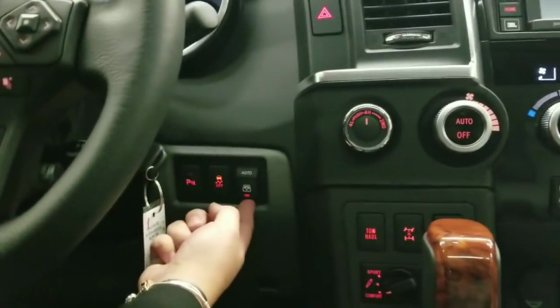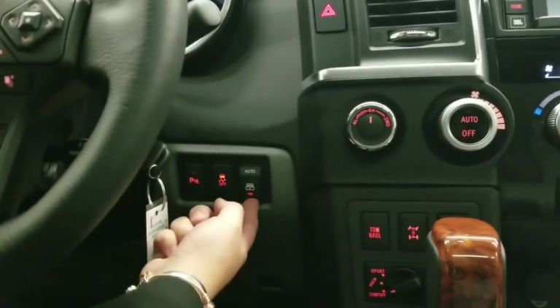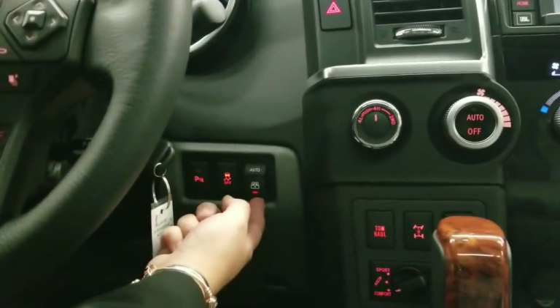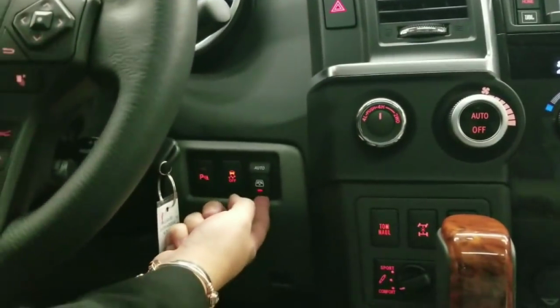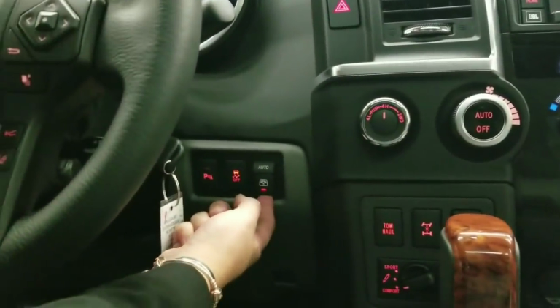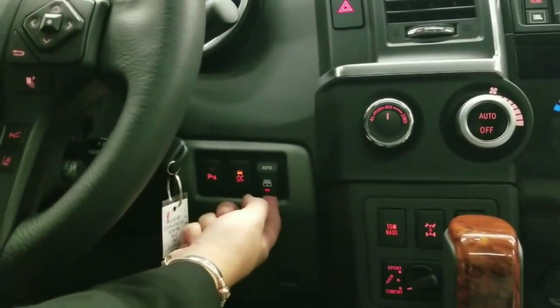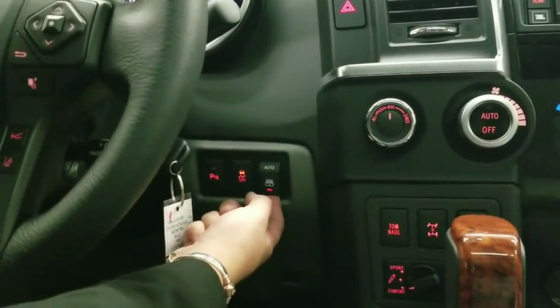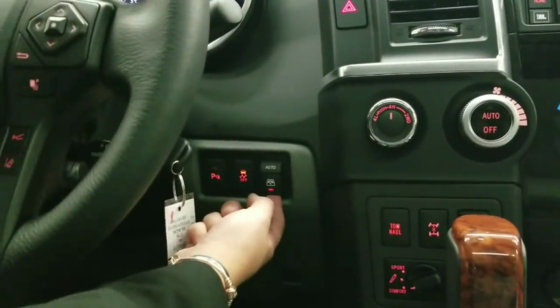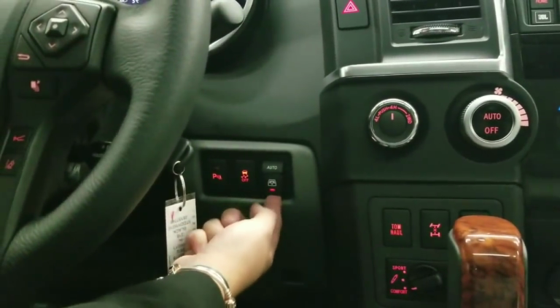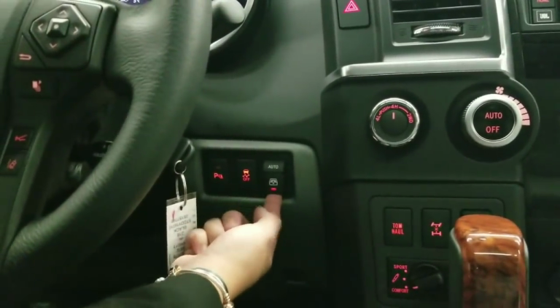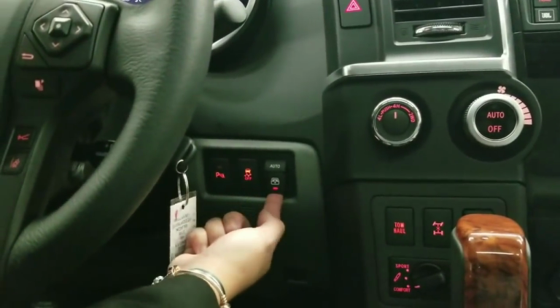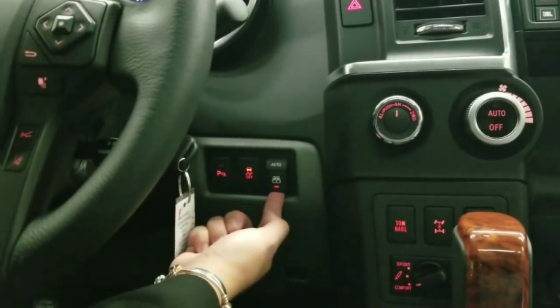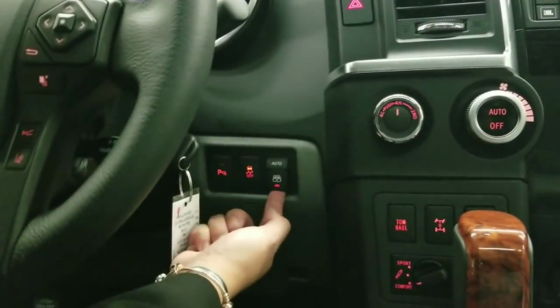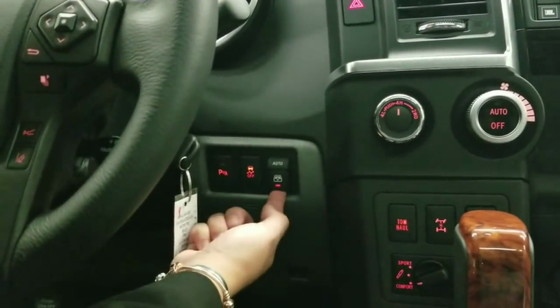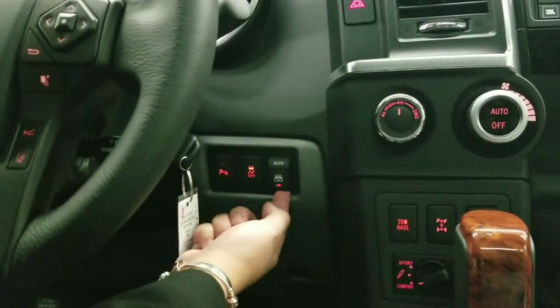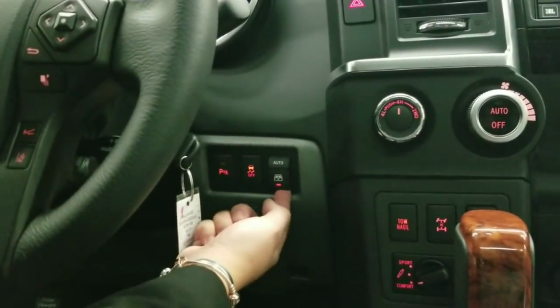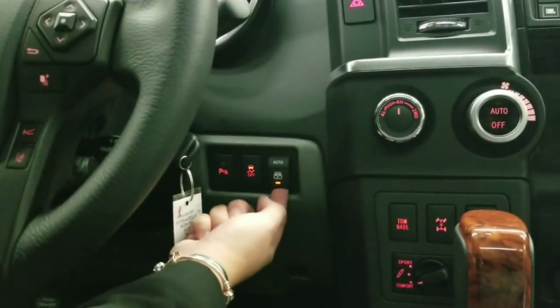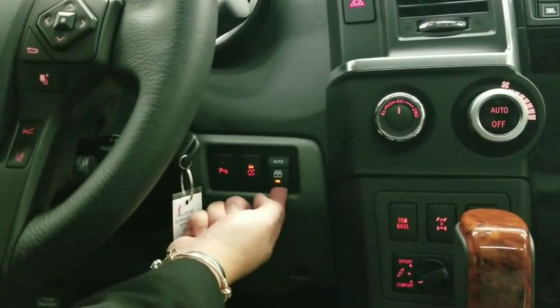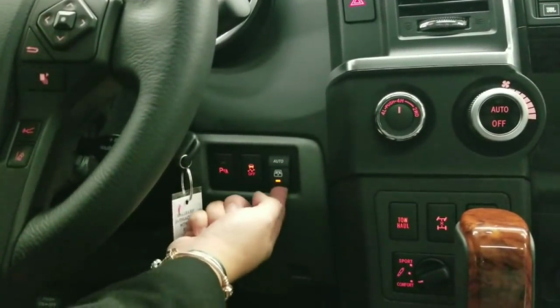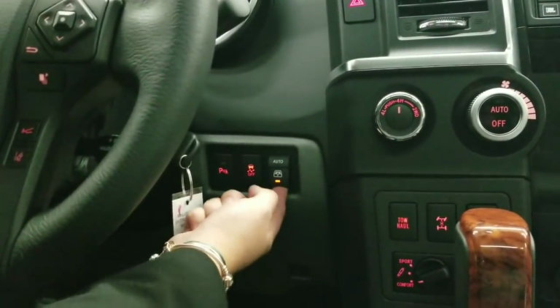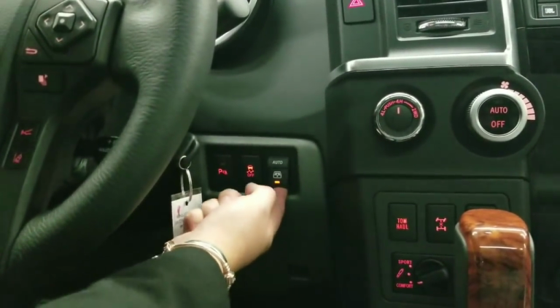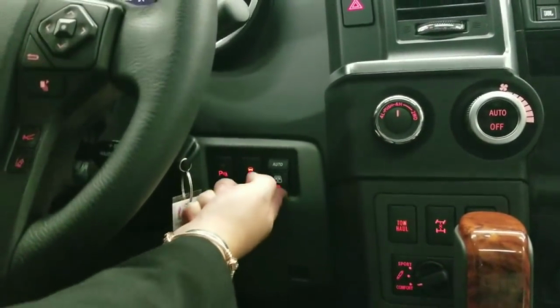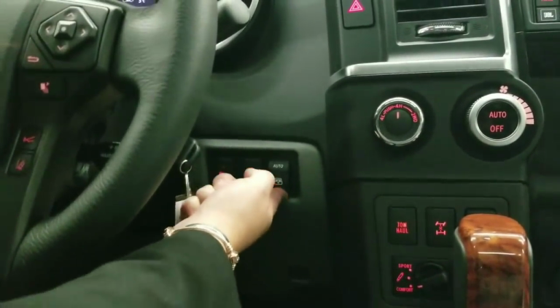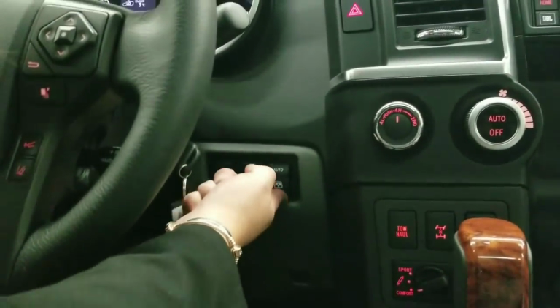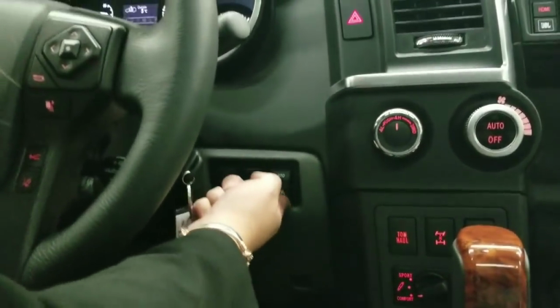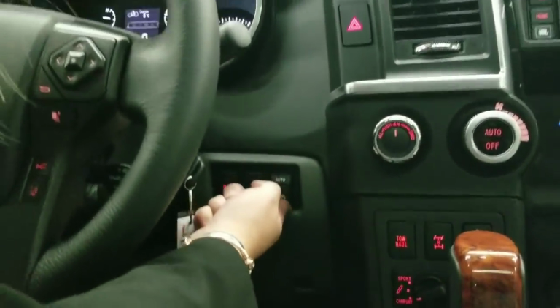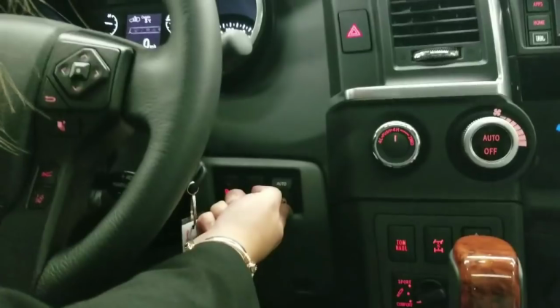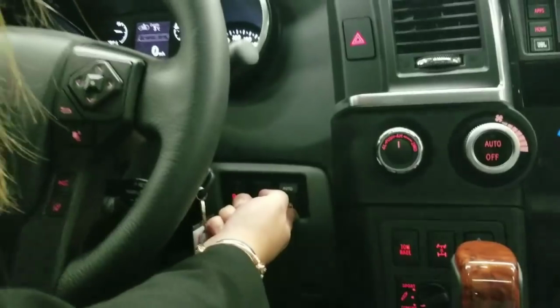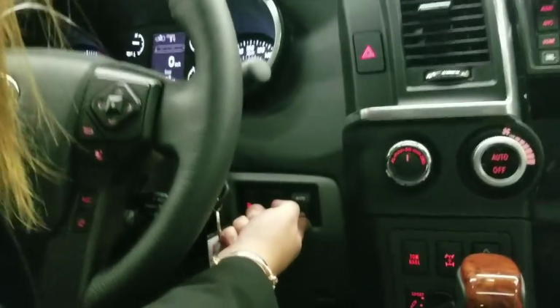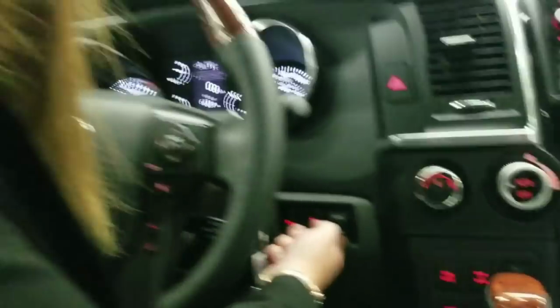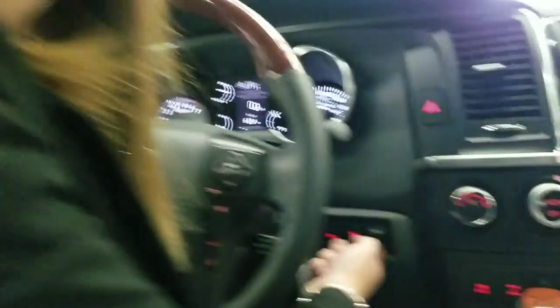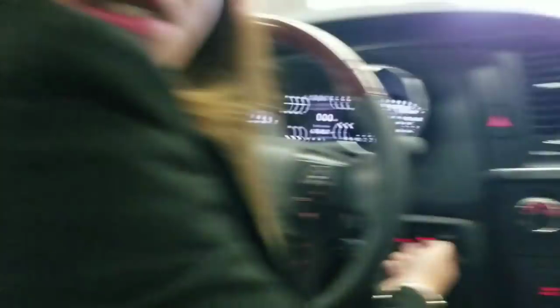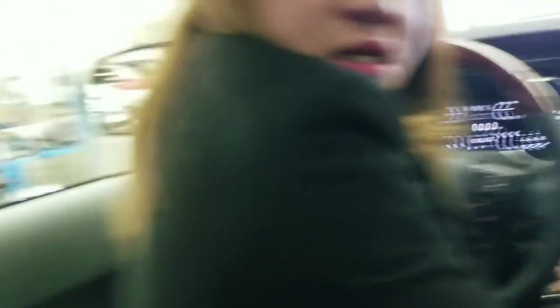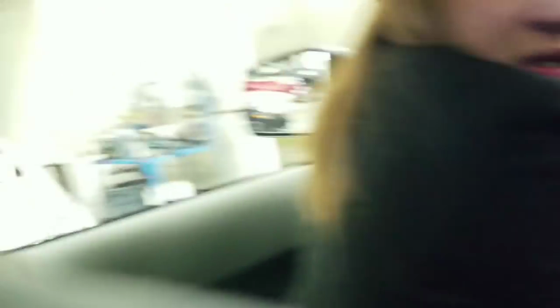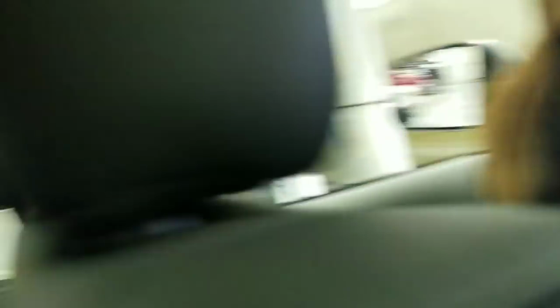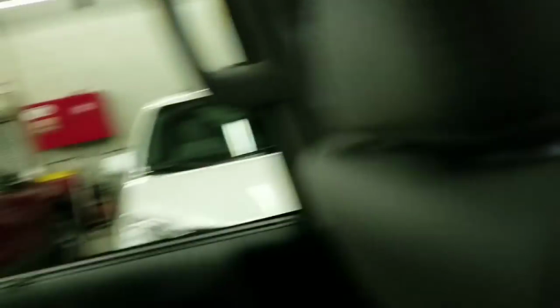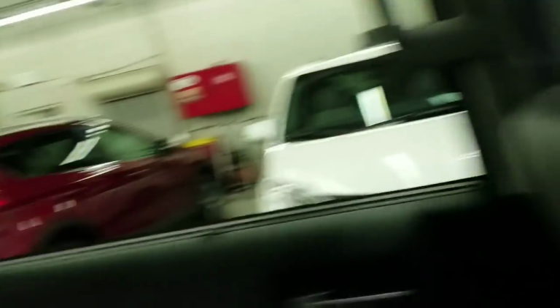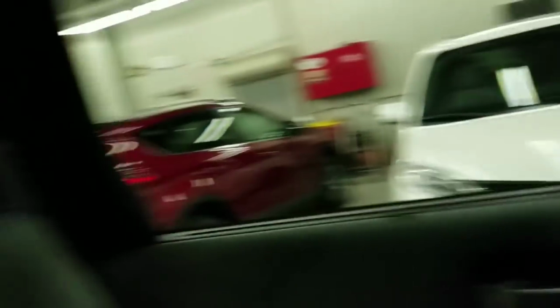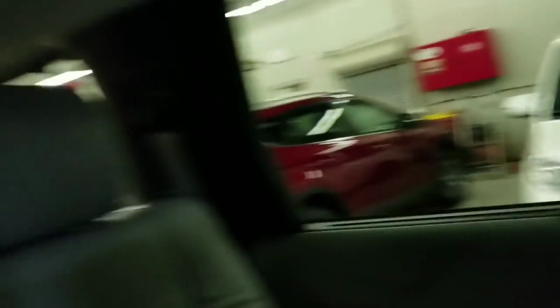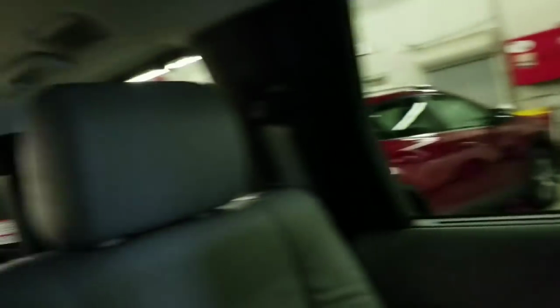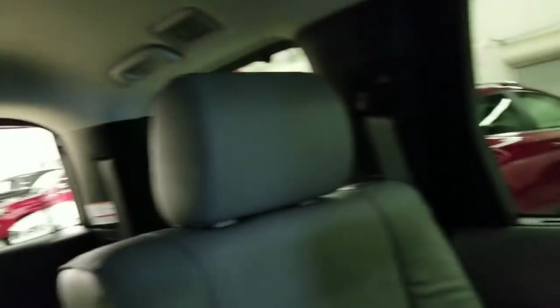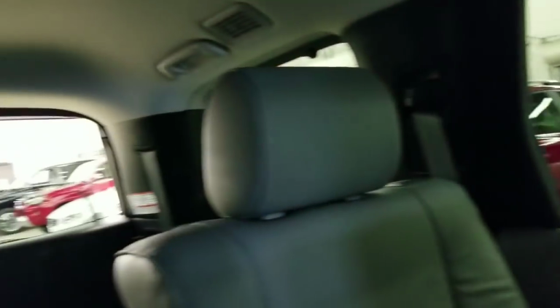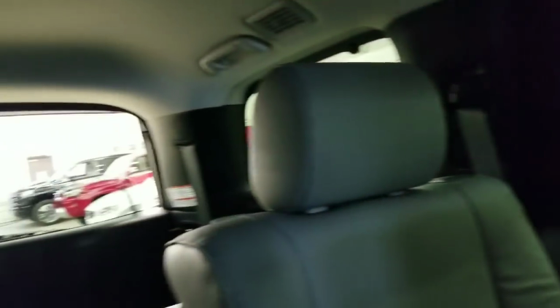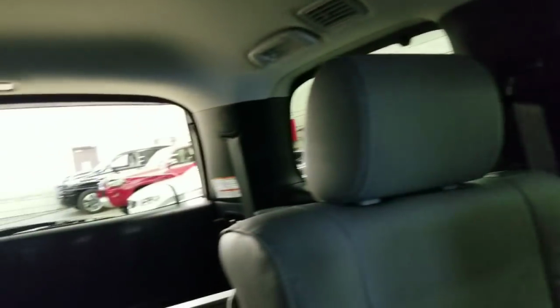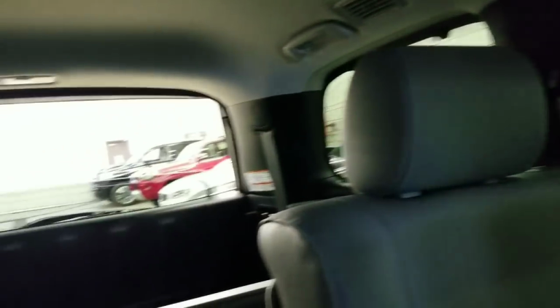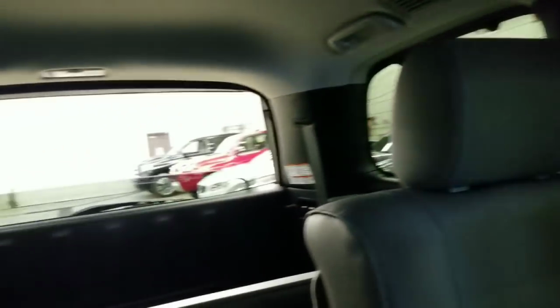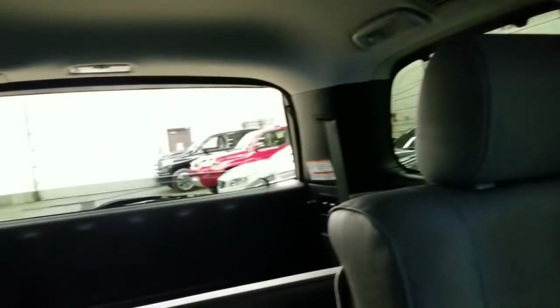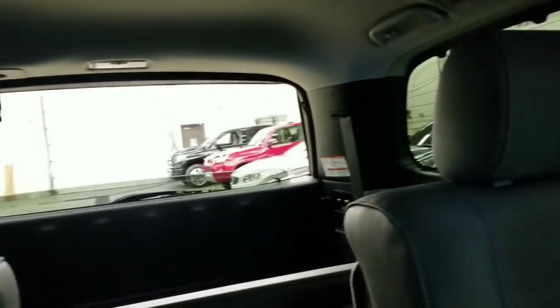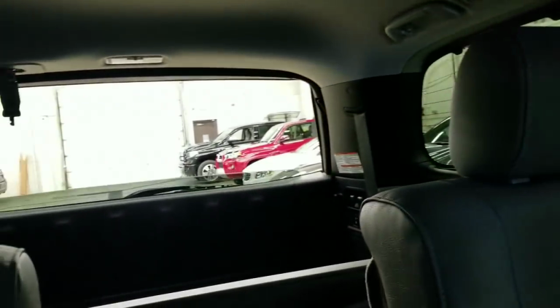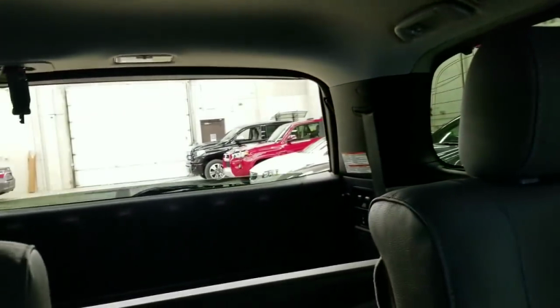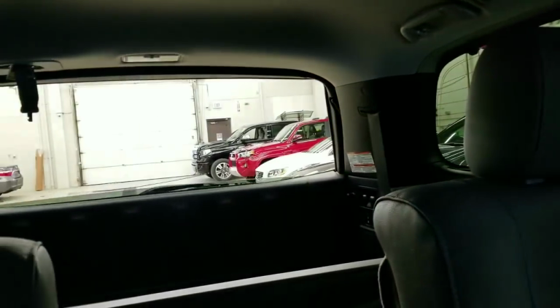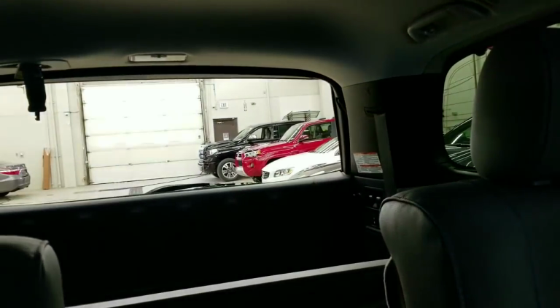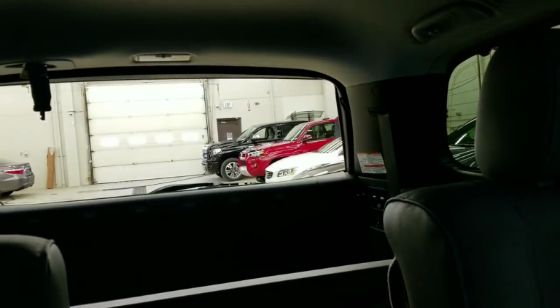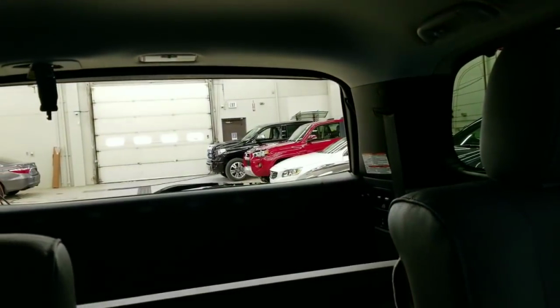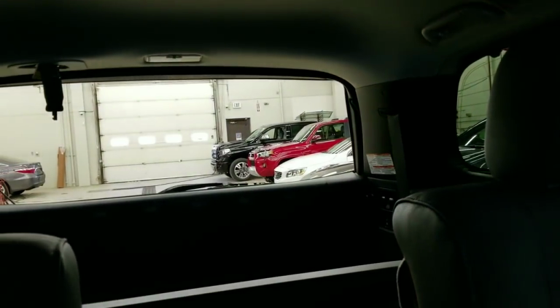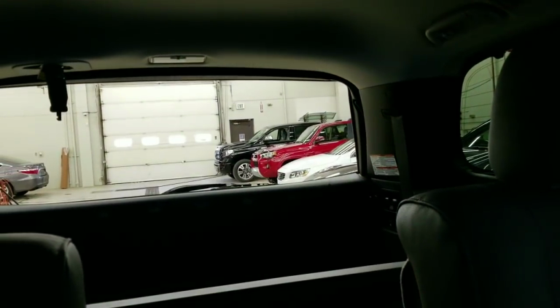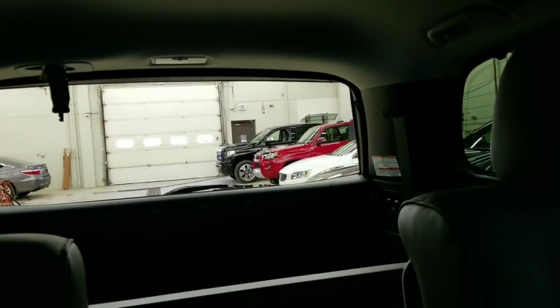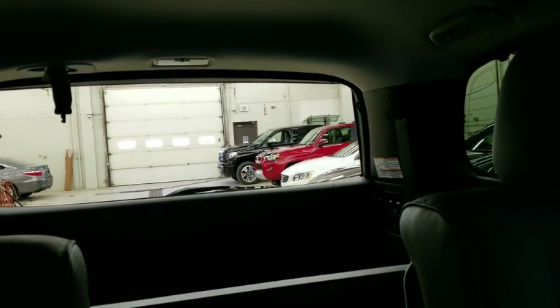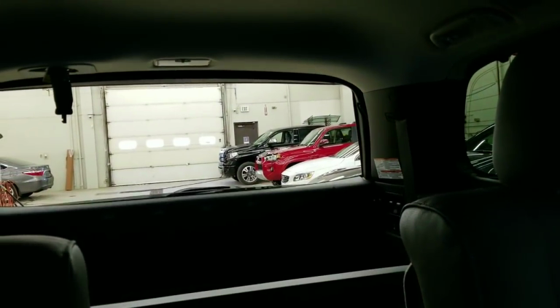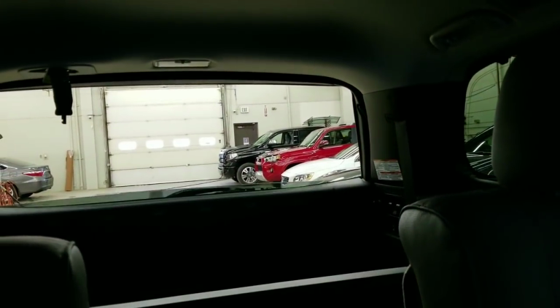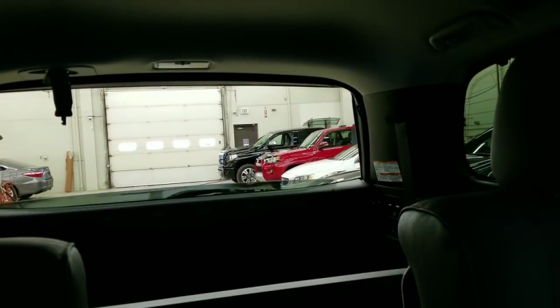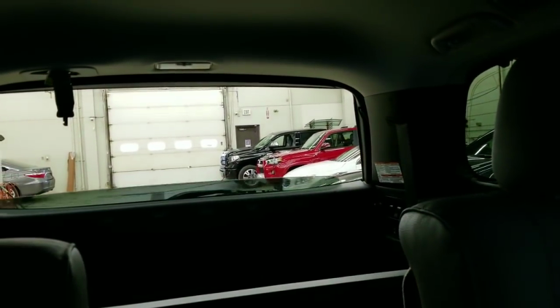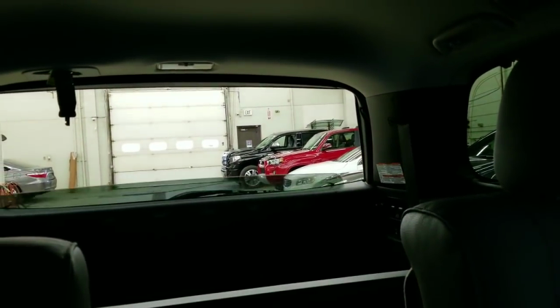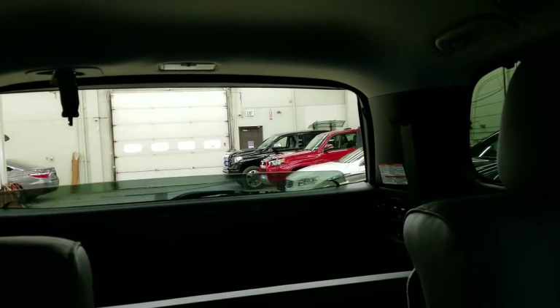In the rear-view mirror, you can open and close it — it's an auto-dimming mirror.